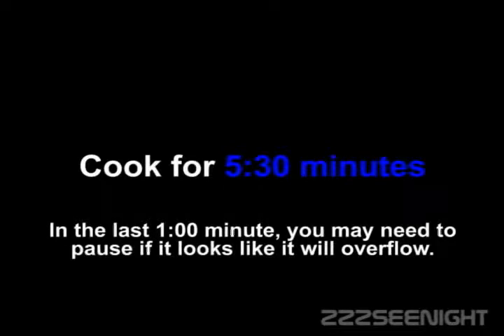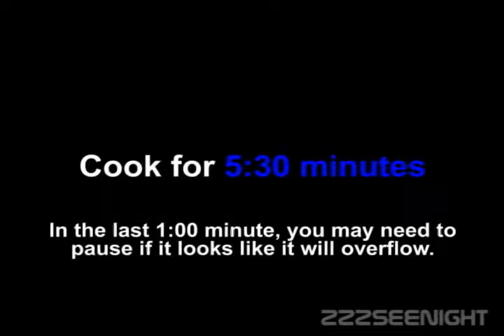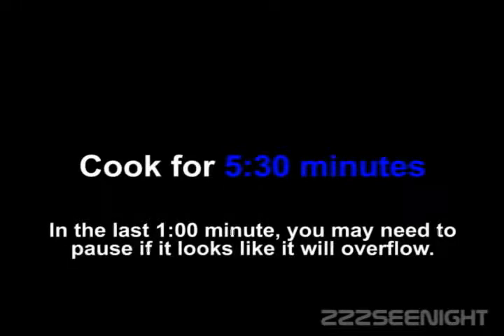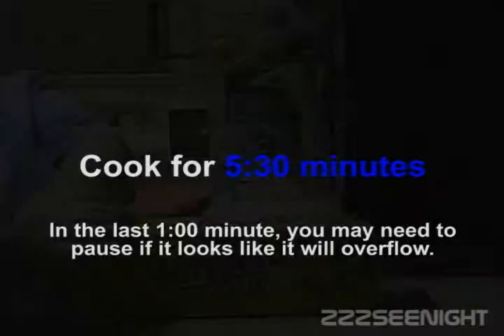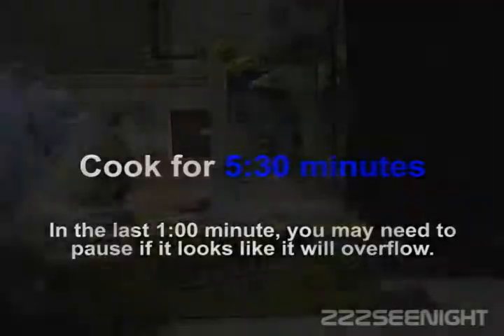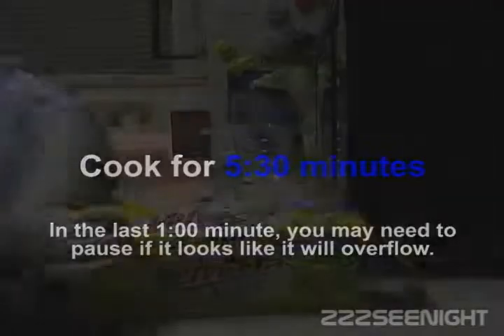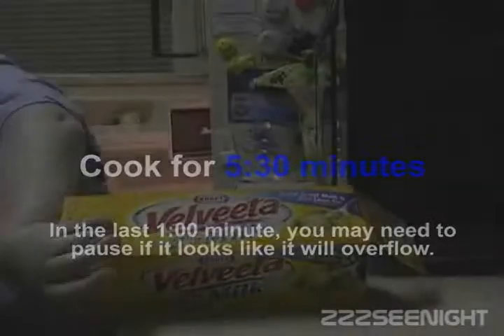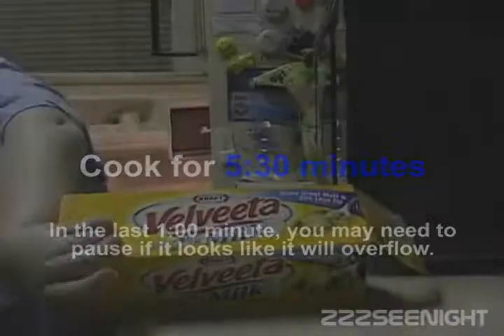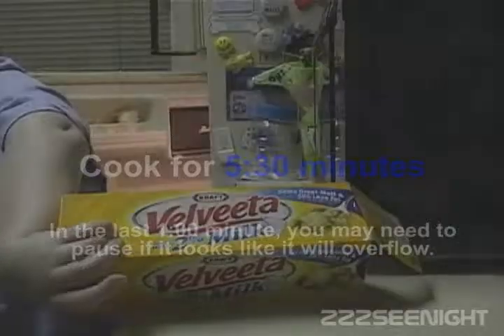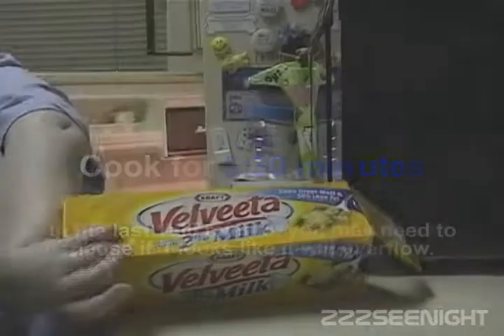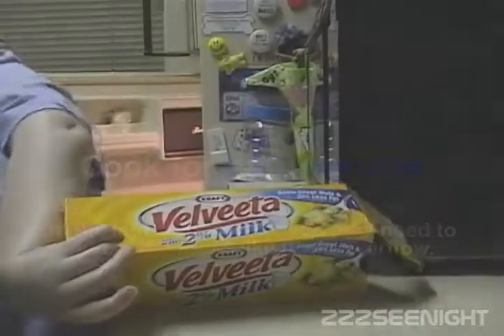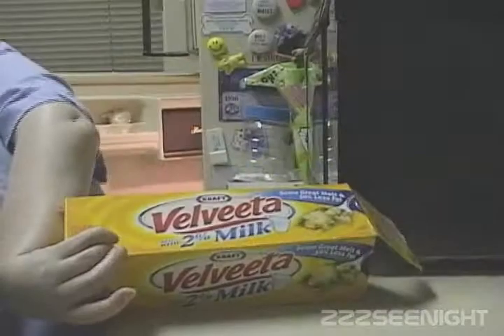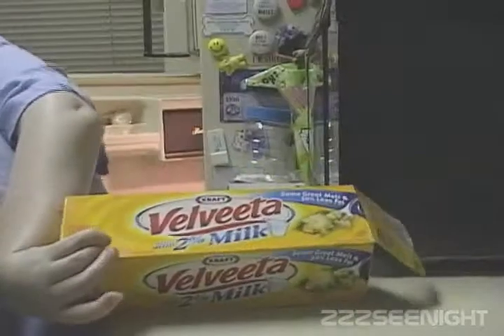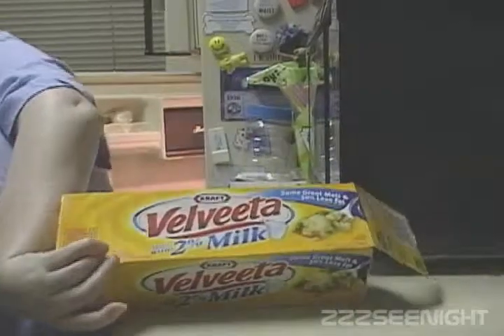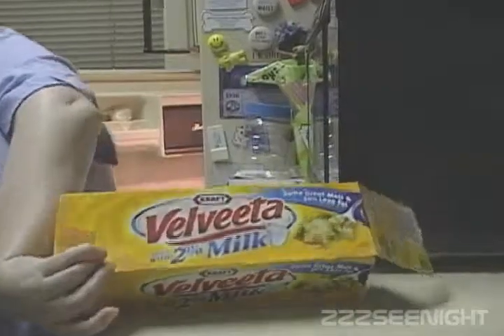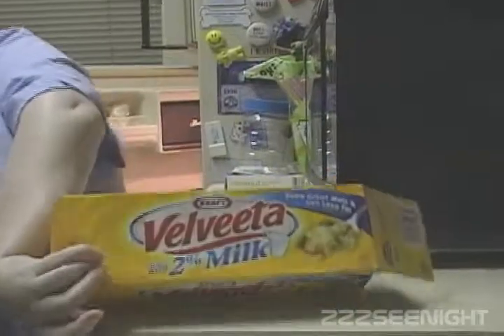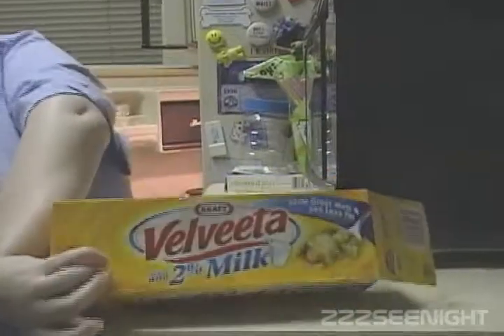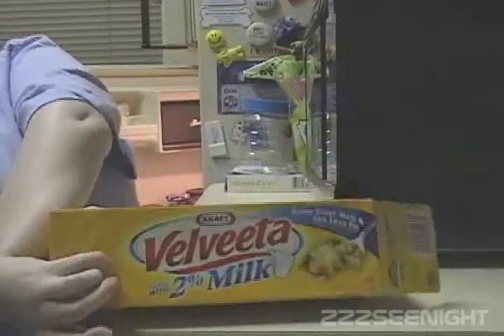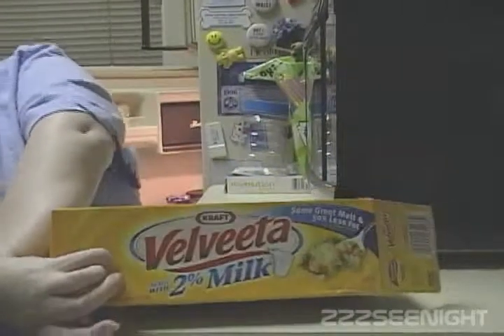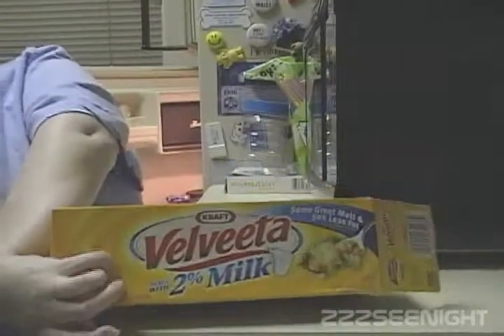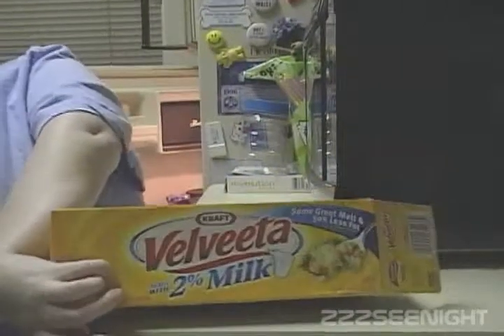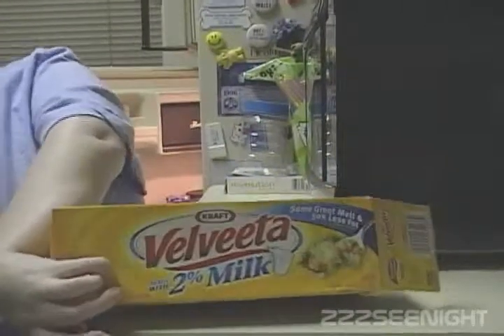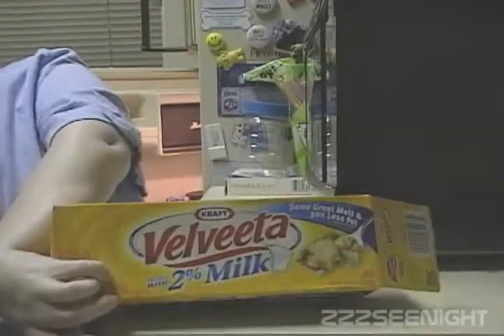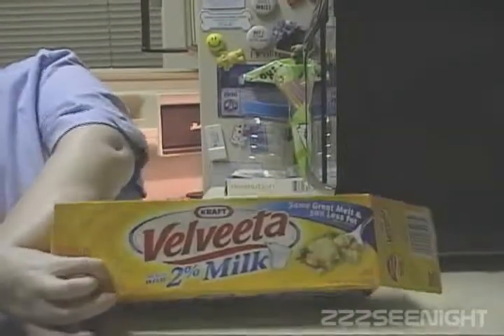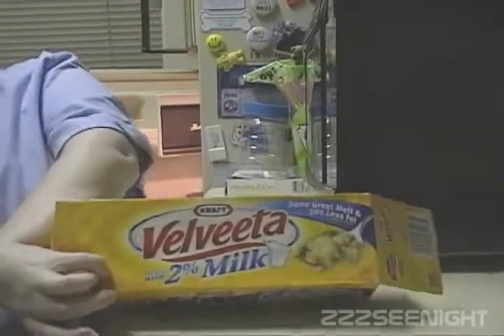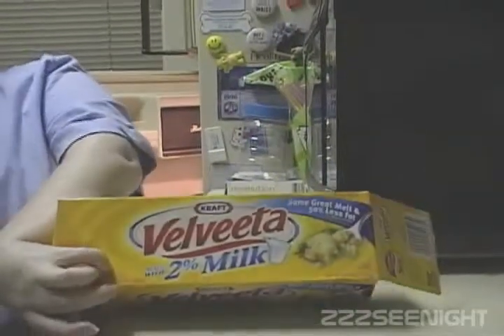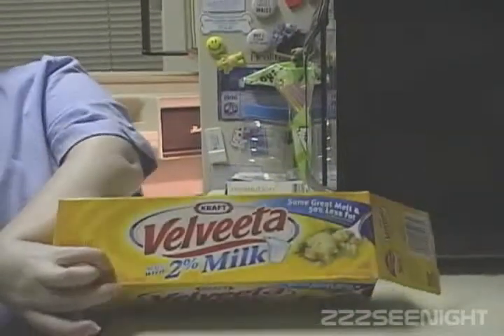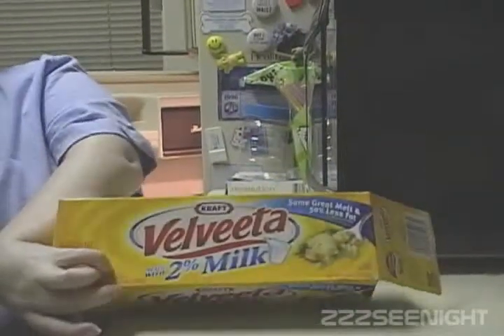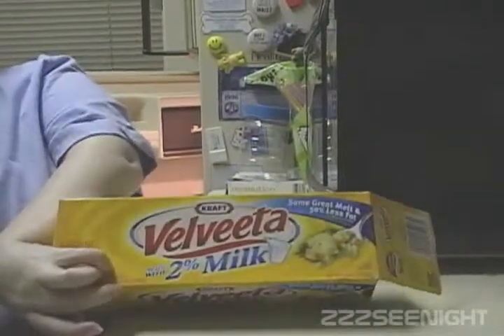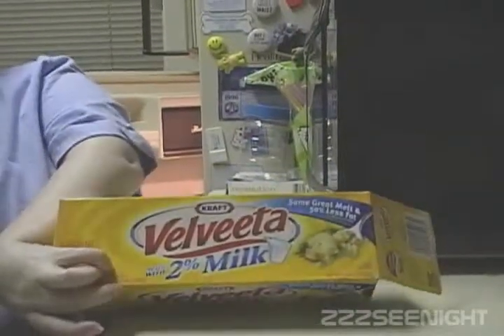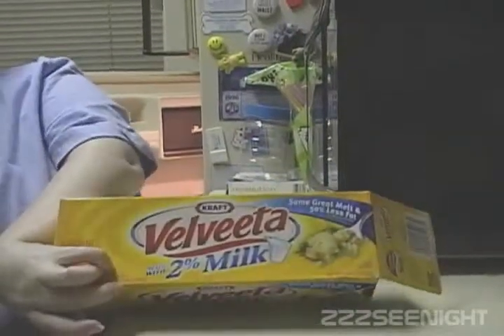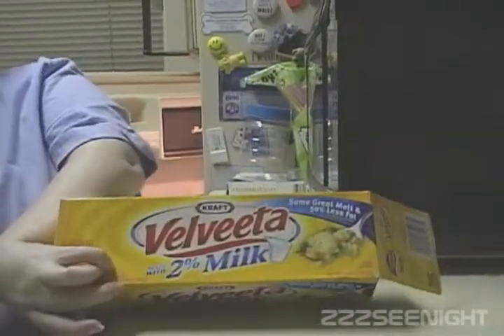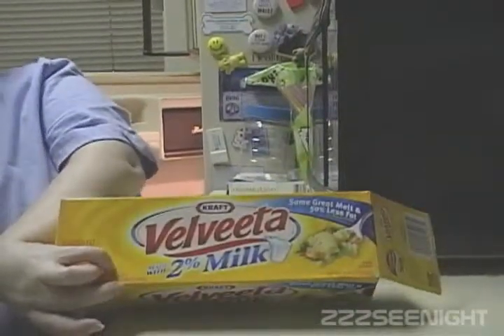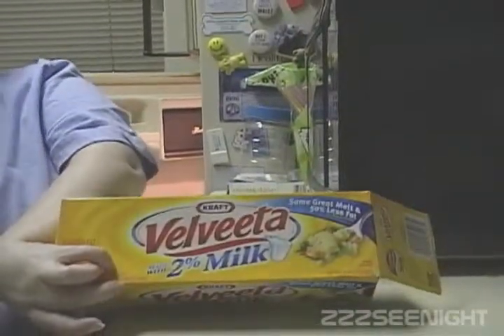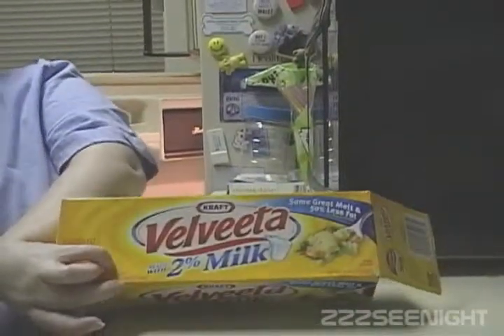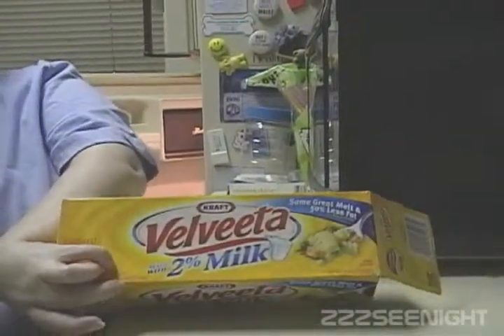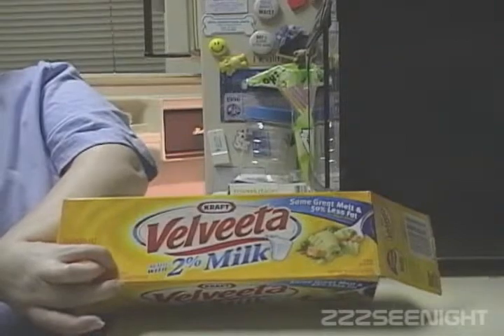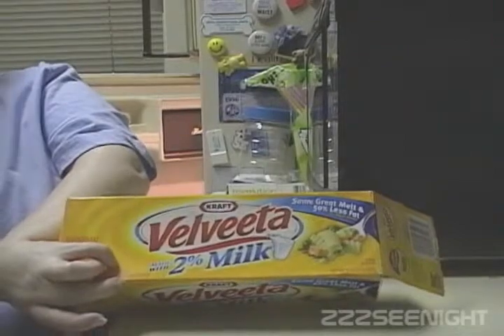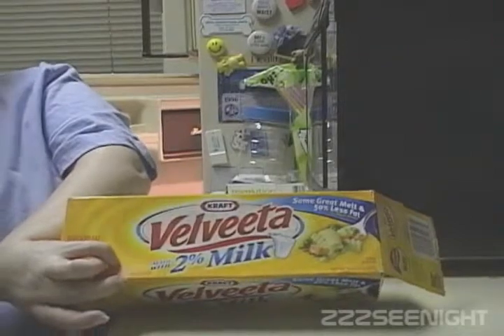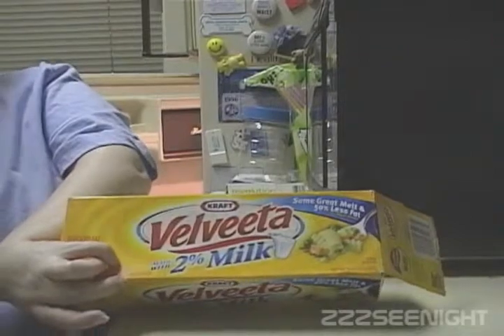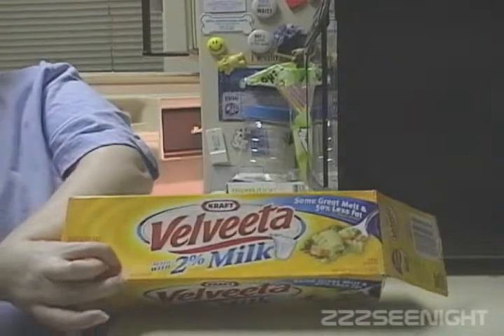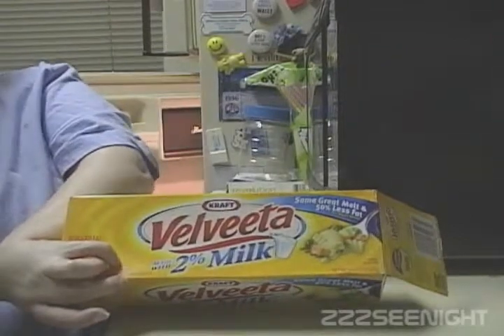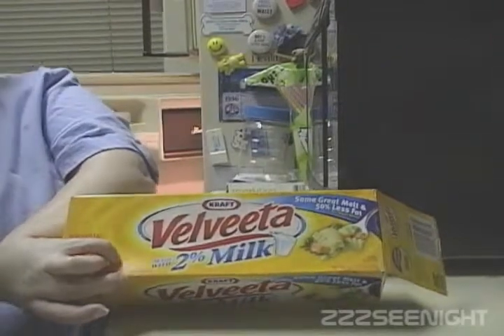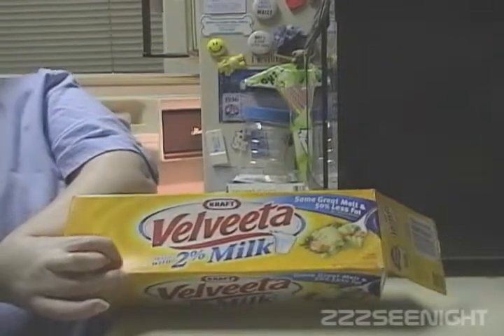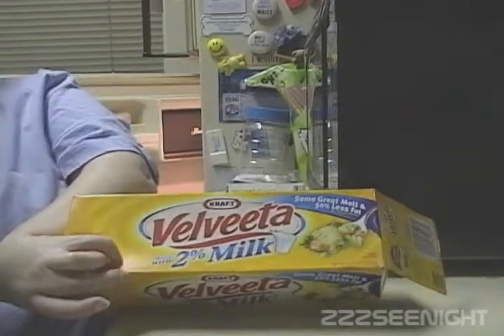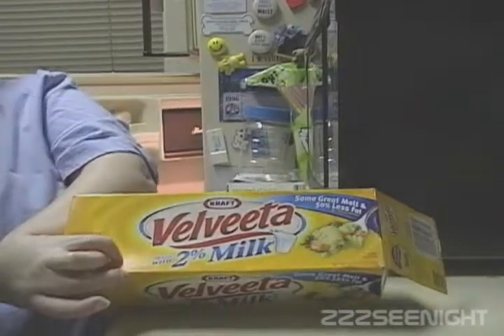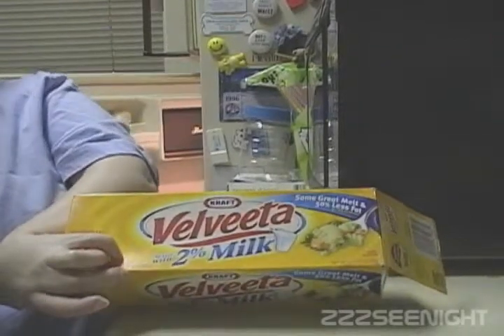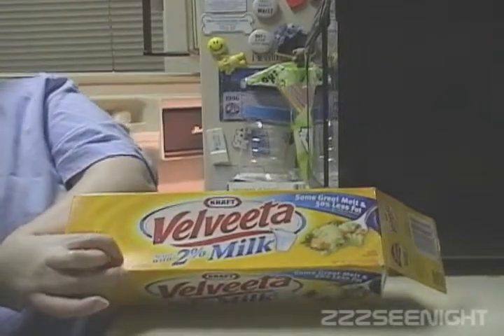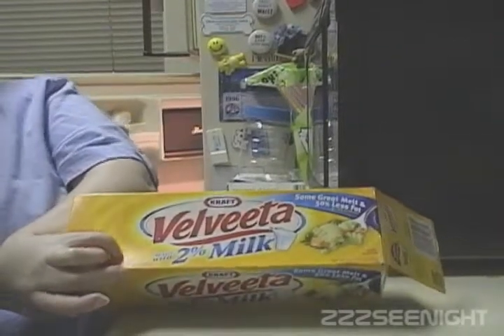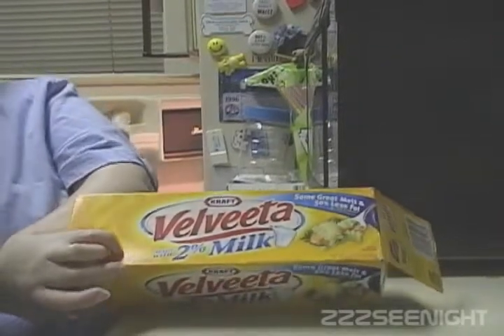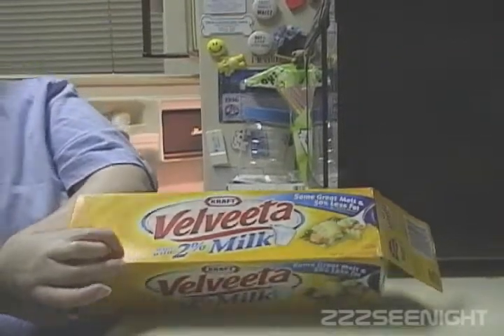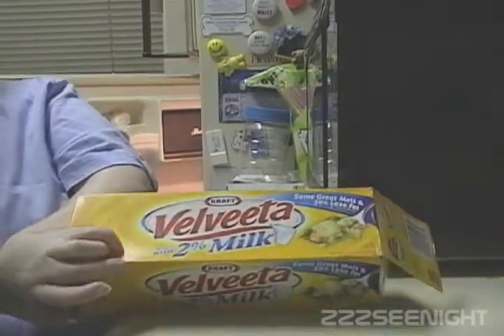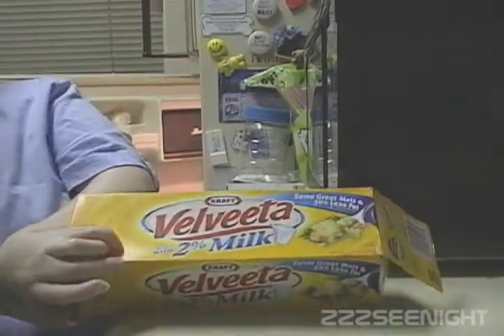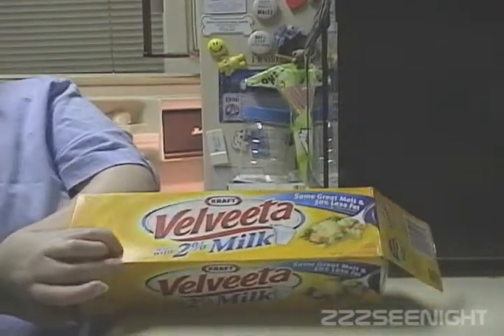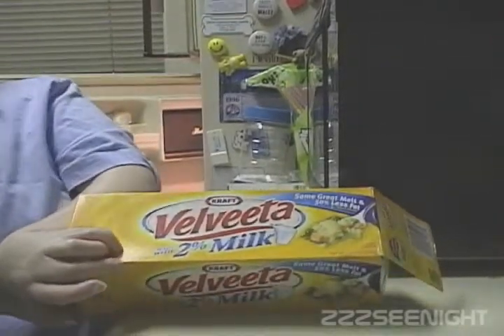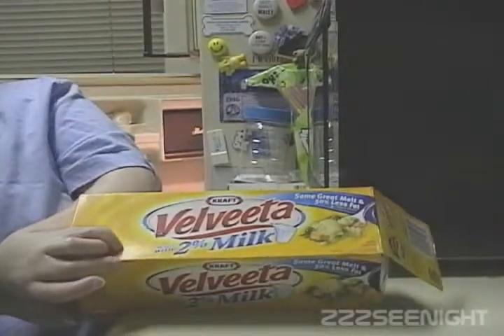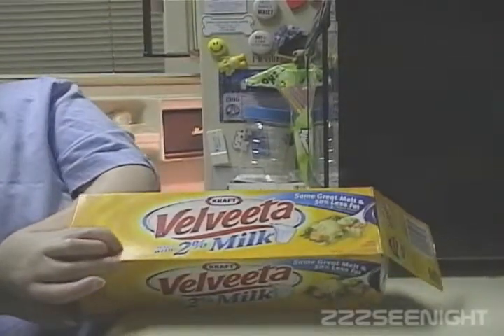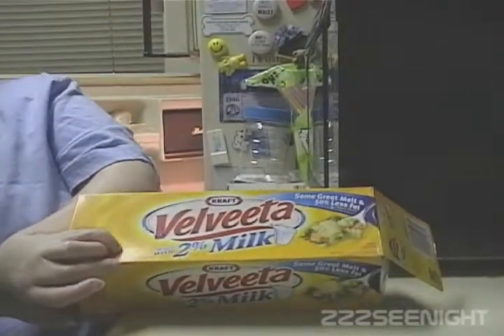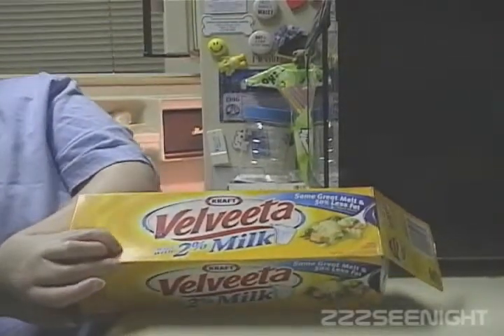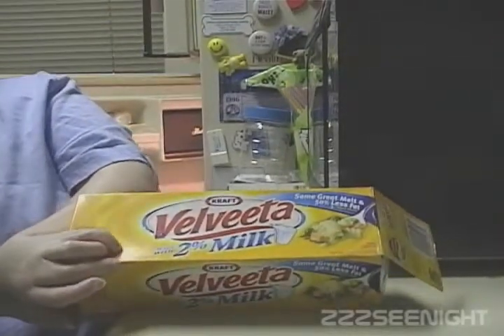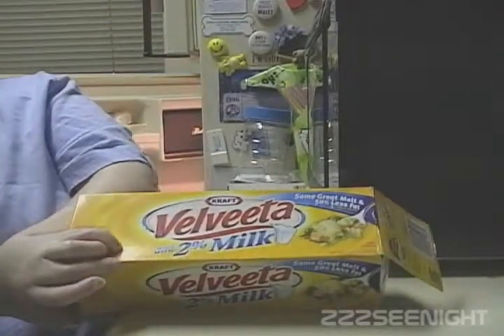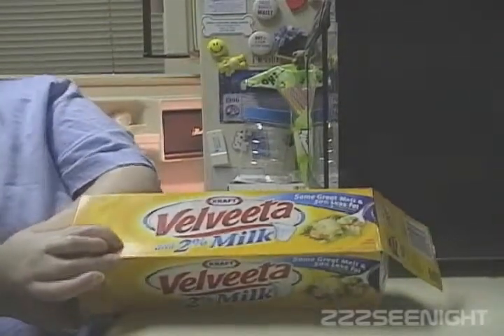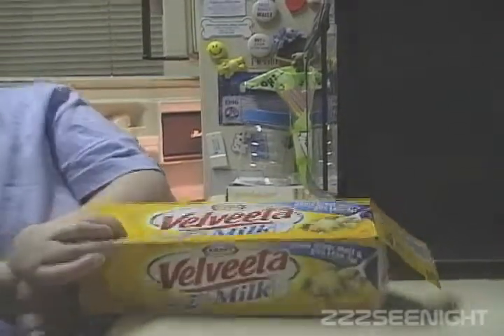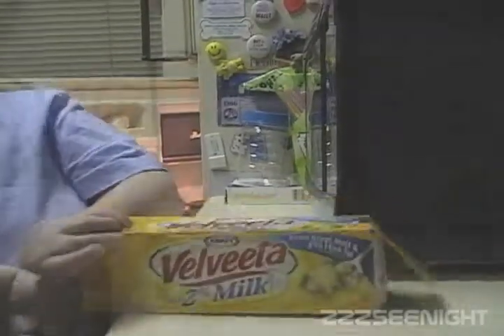This is the cheese I use. It's really good.